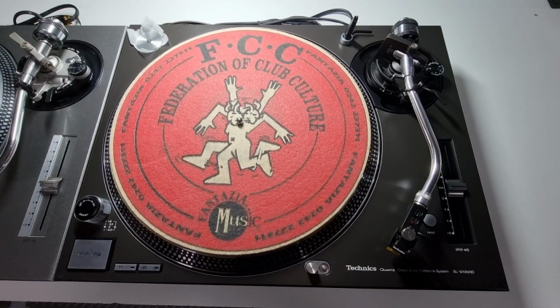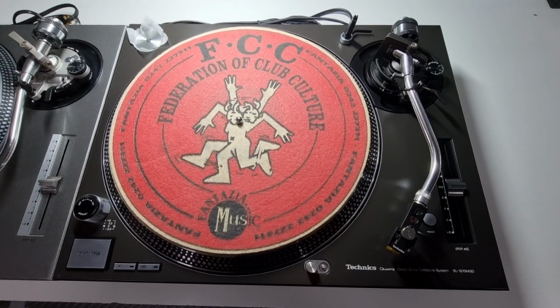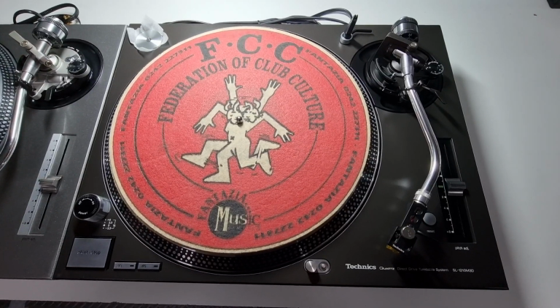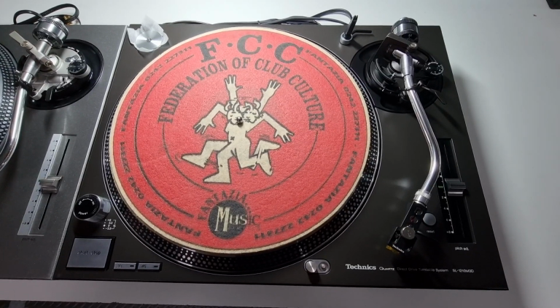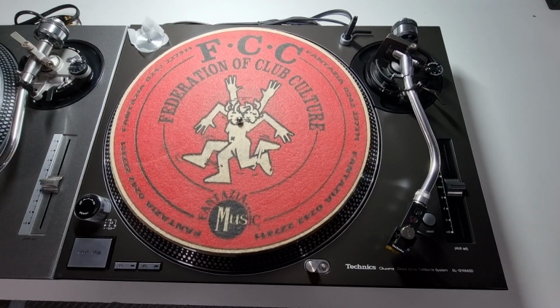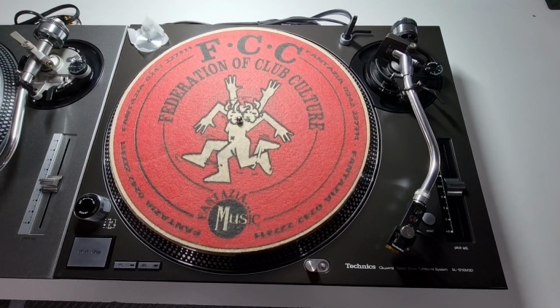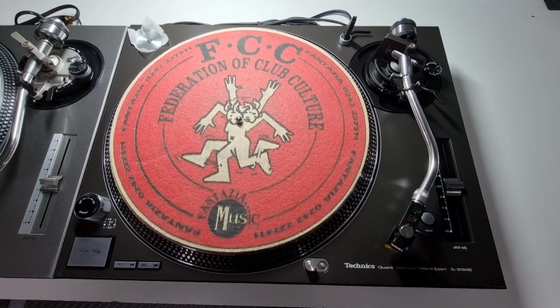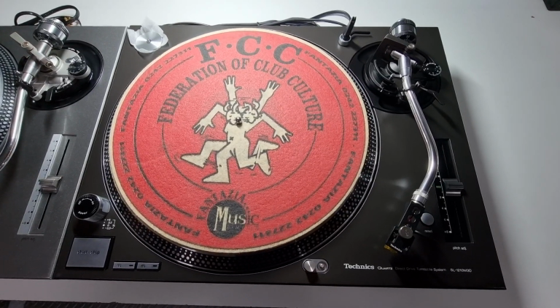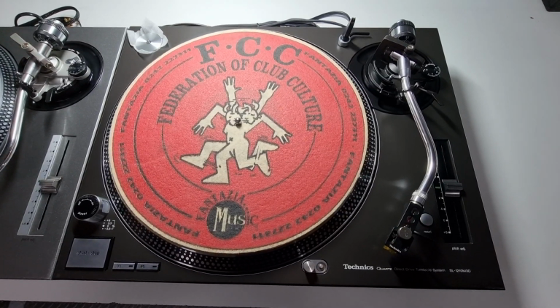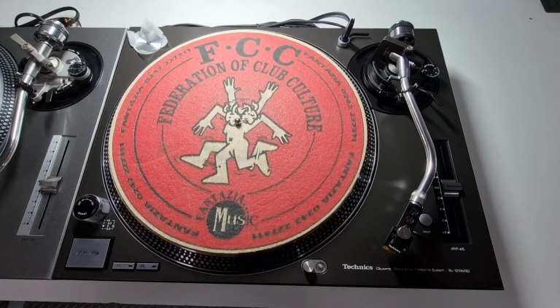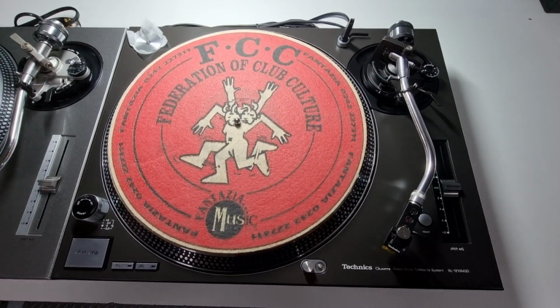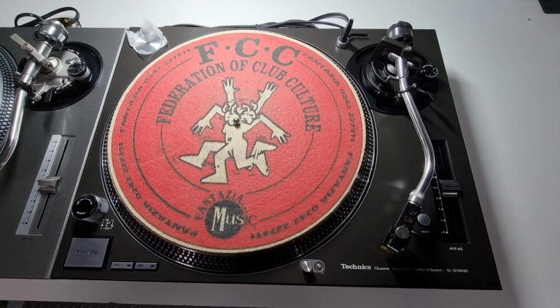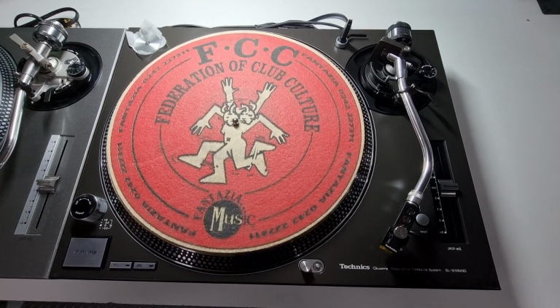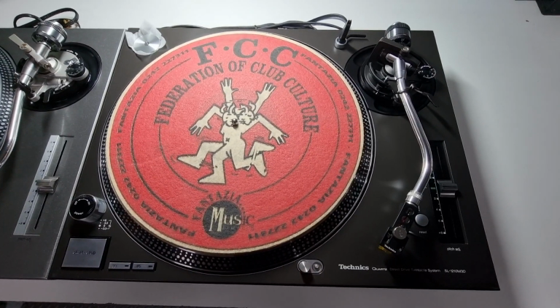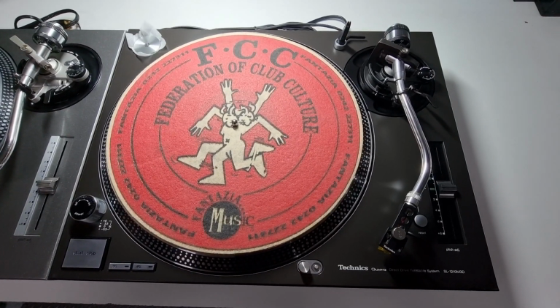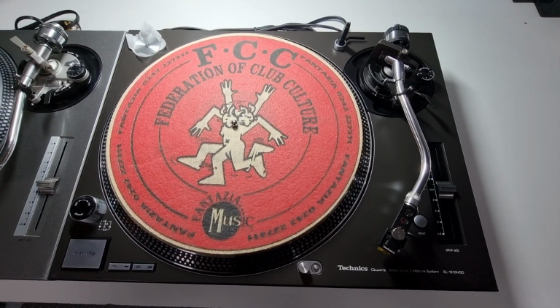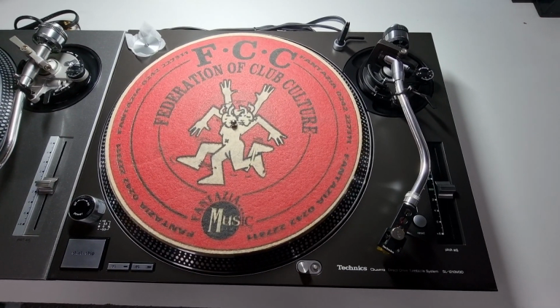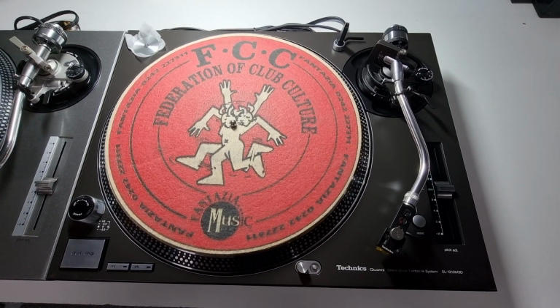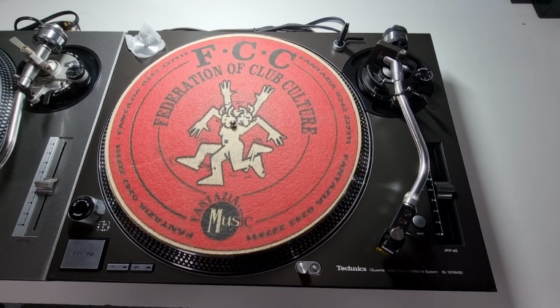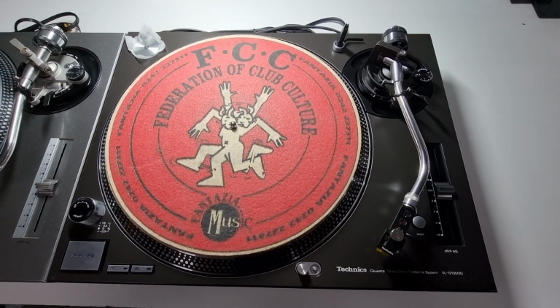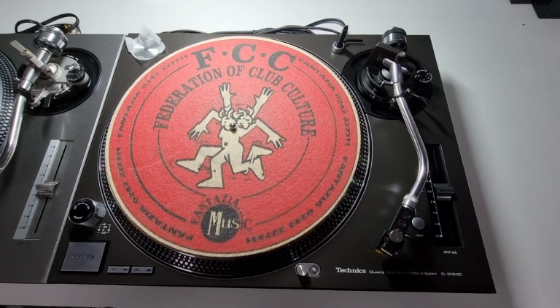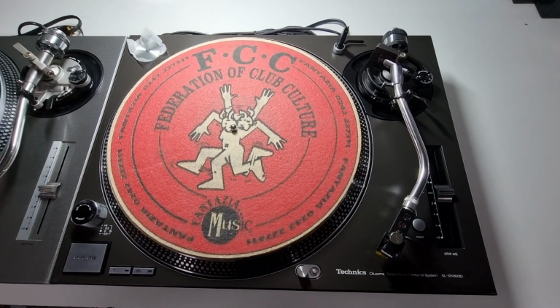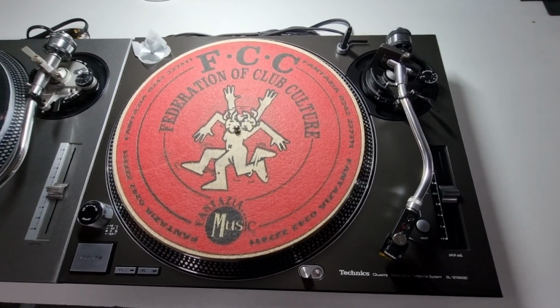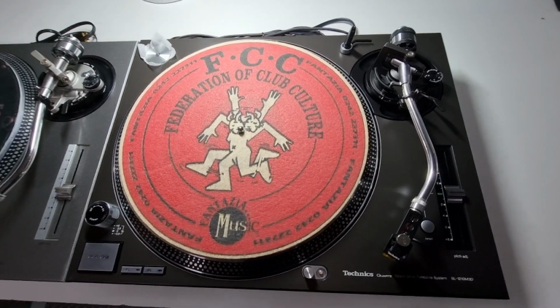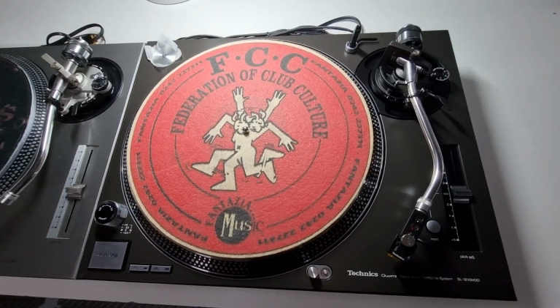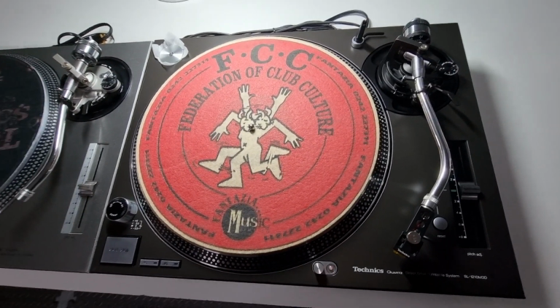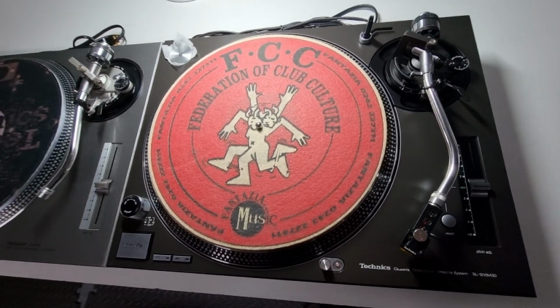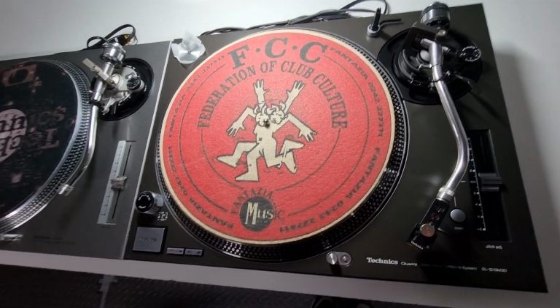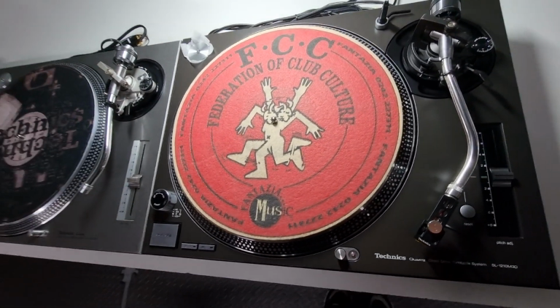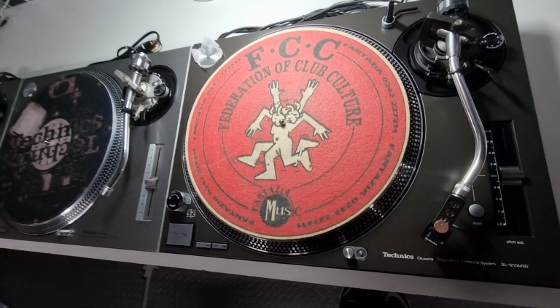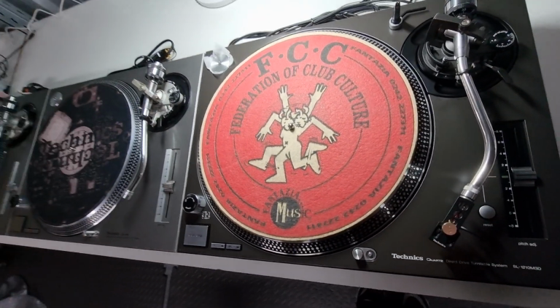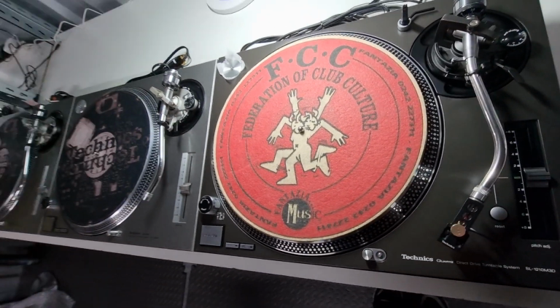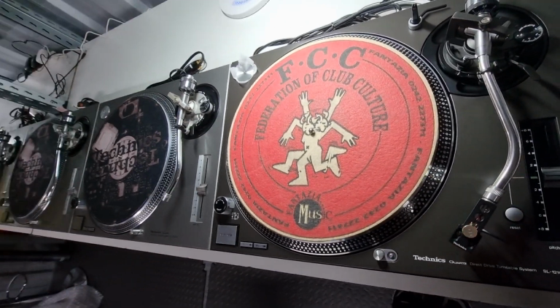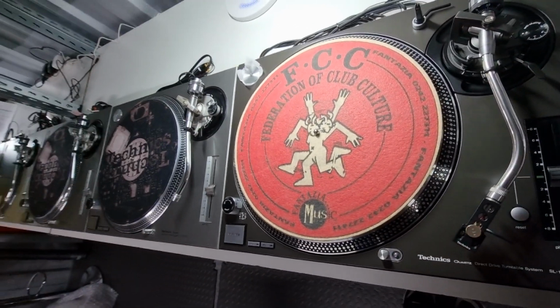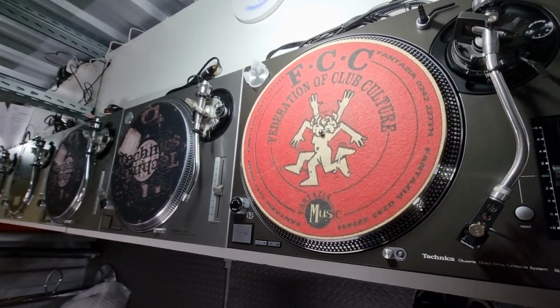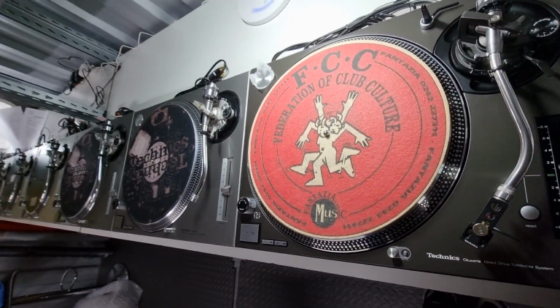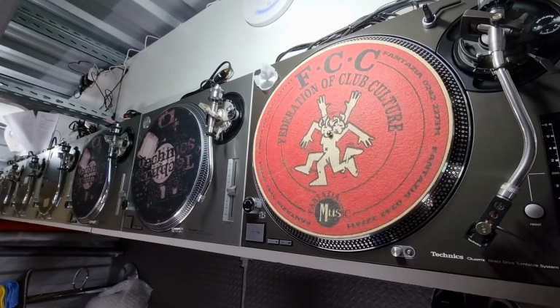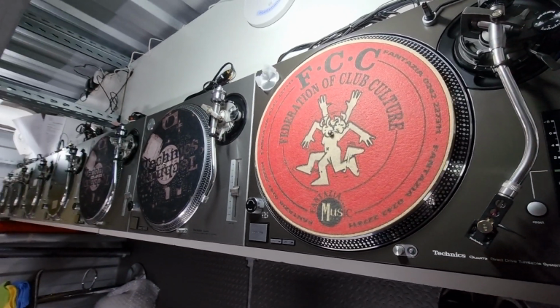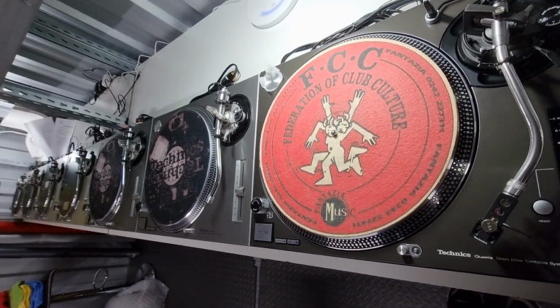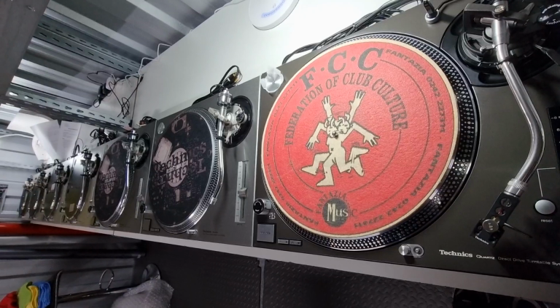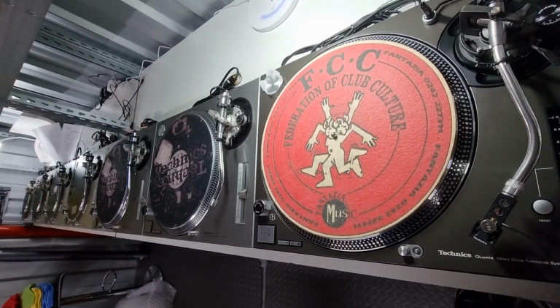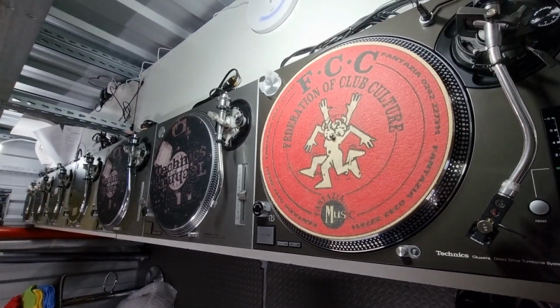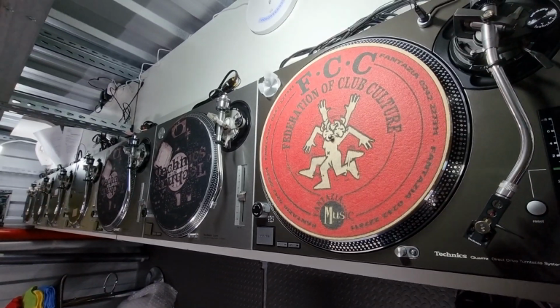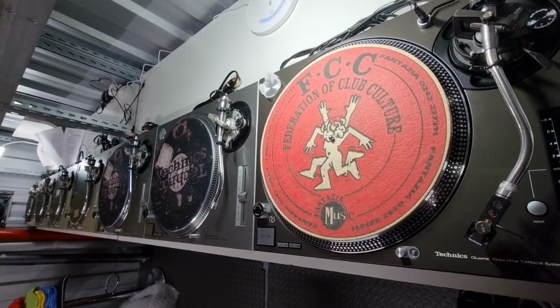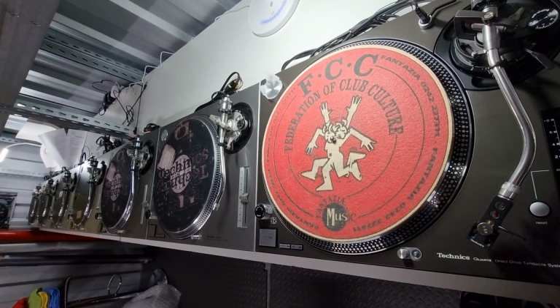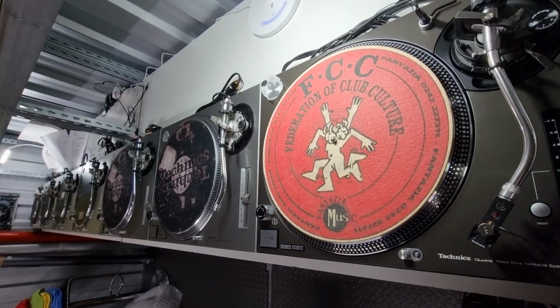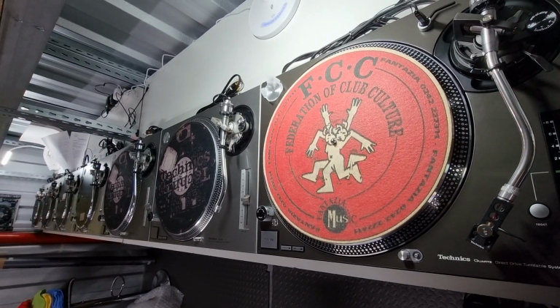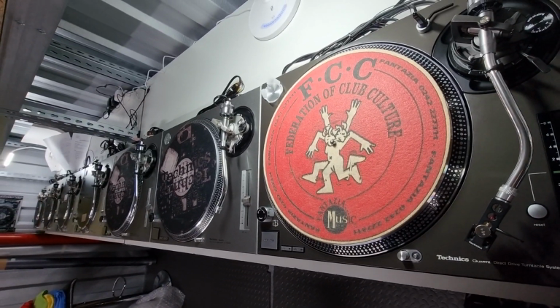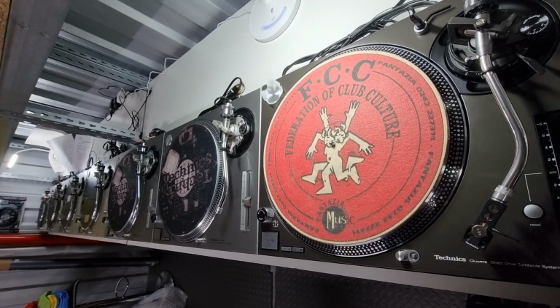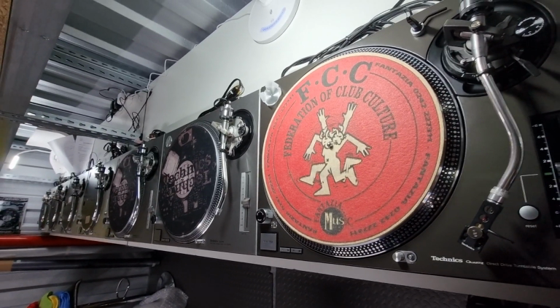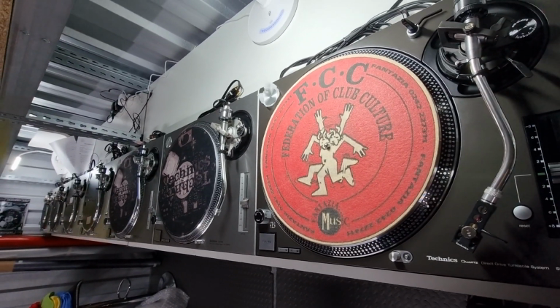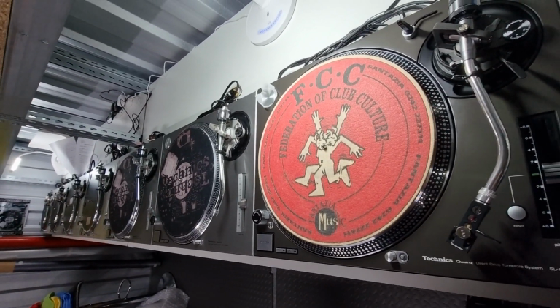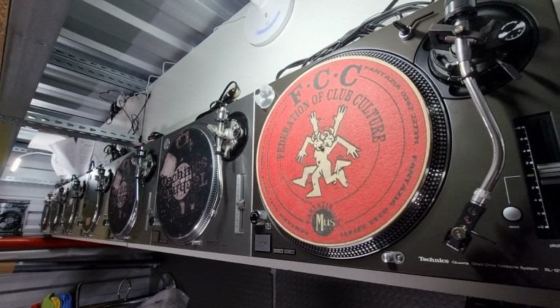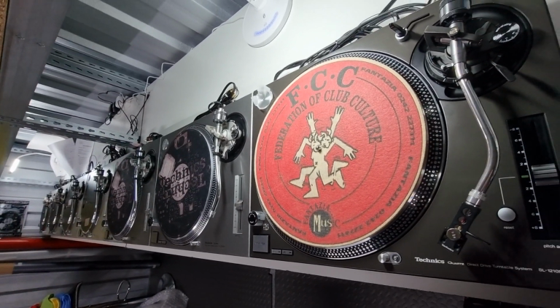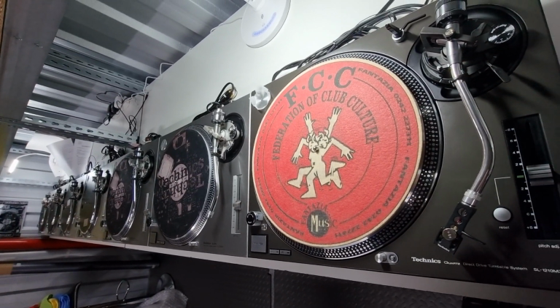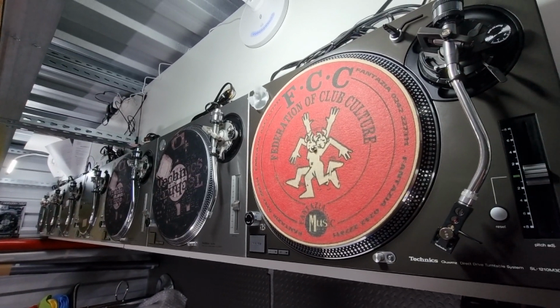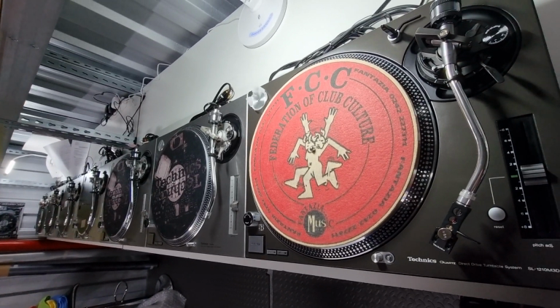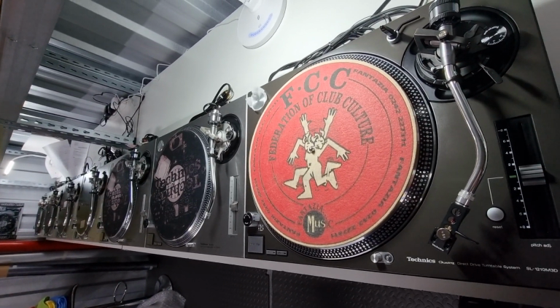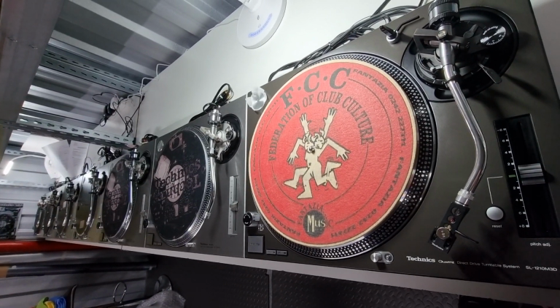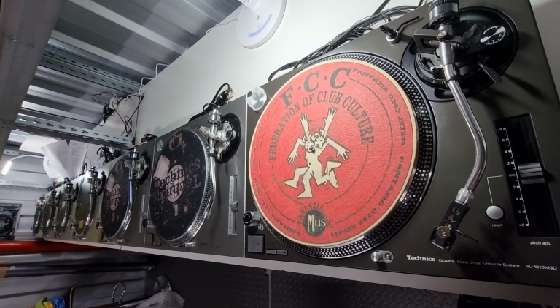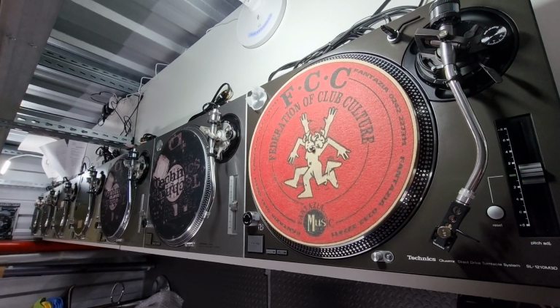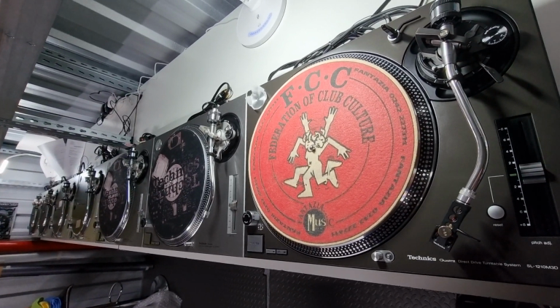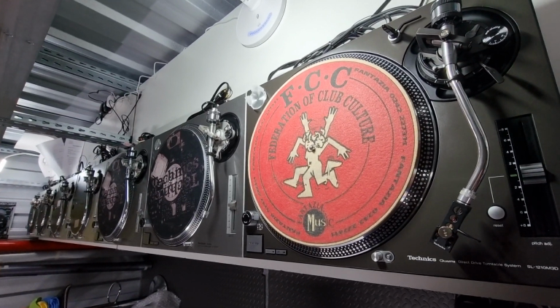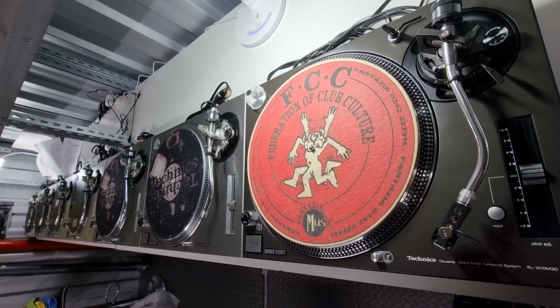Hey guys, back again with another video for you. We have an army of Technics ready to rock and roll. As you can see, there's quite a lot of them here.